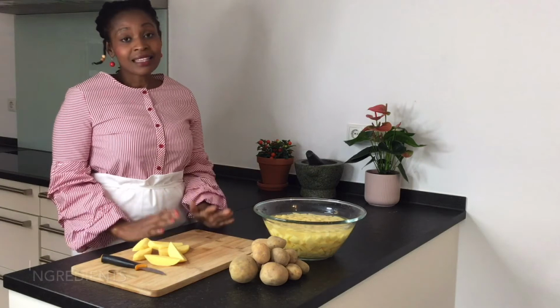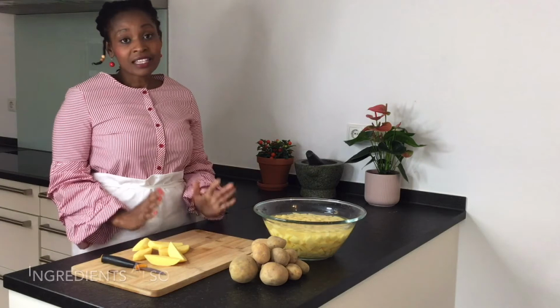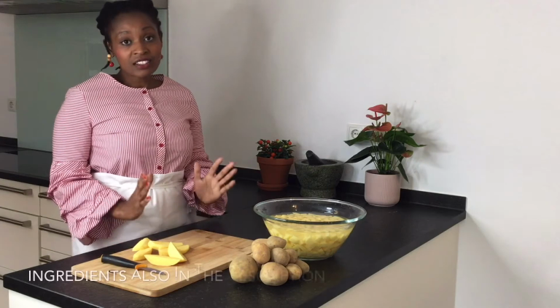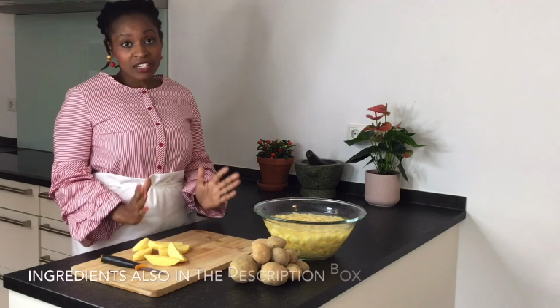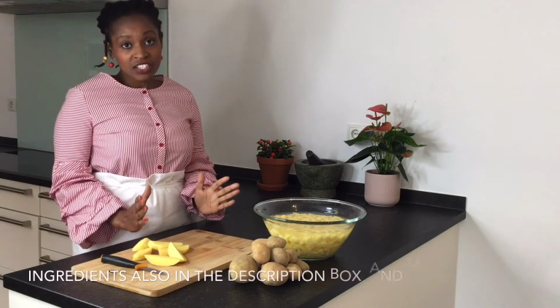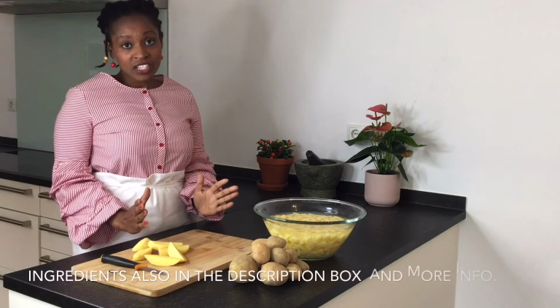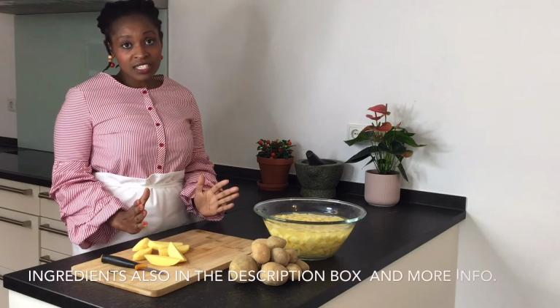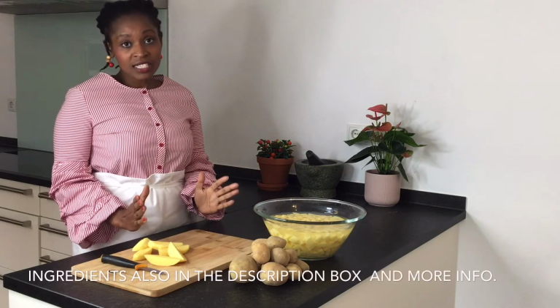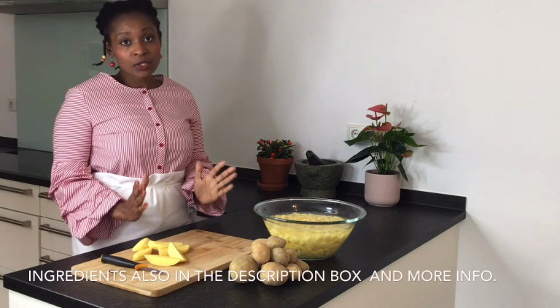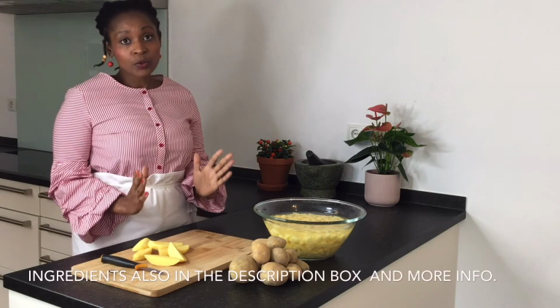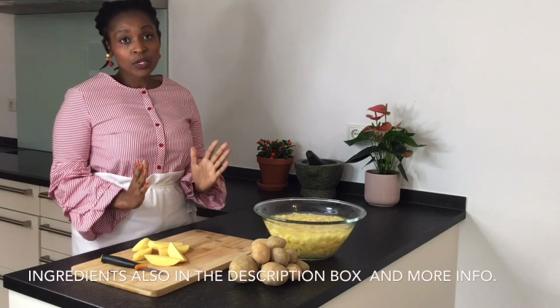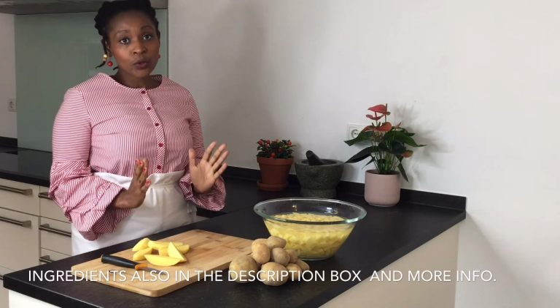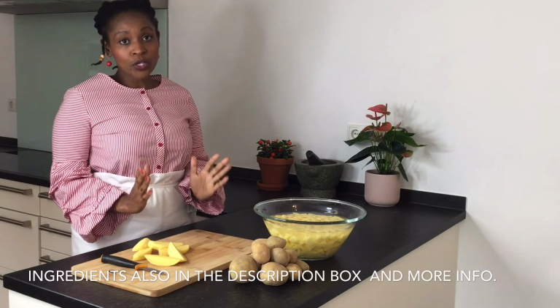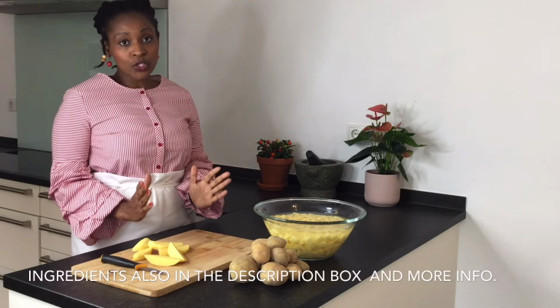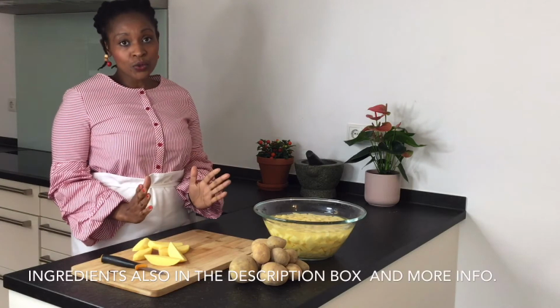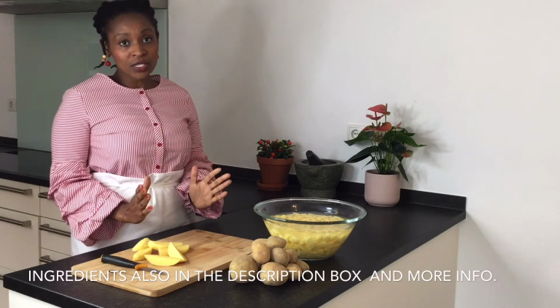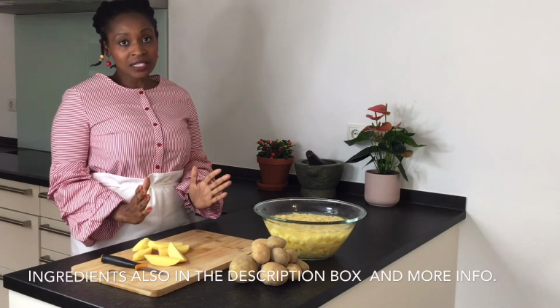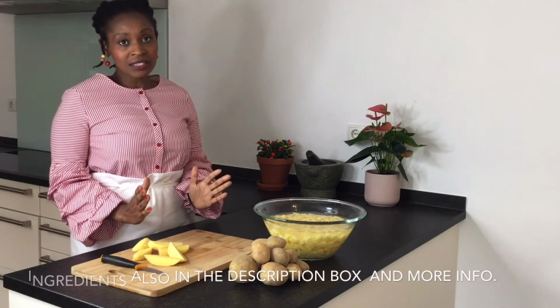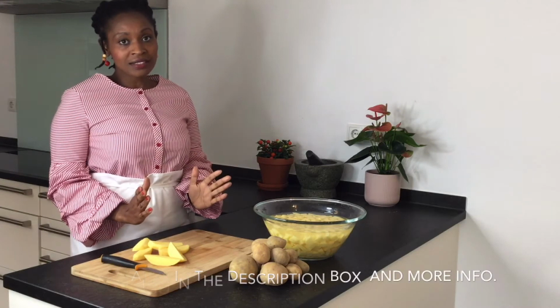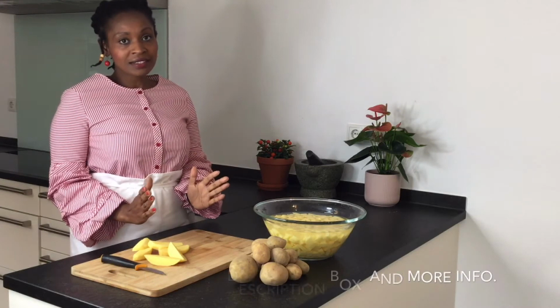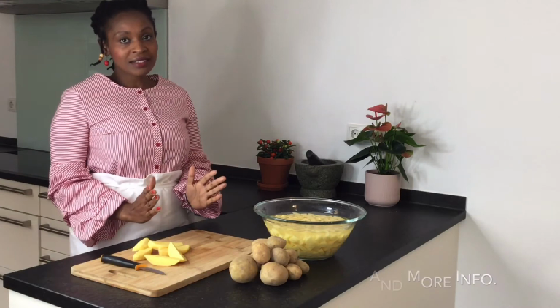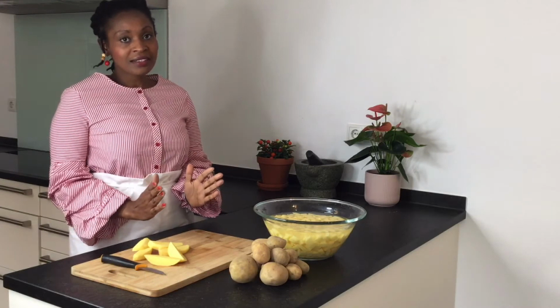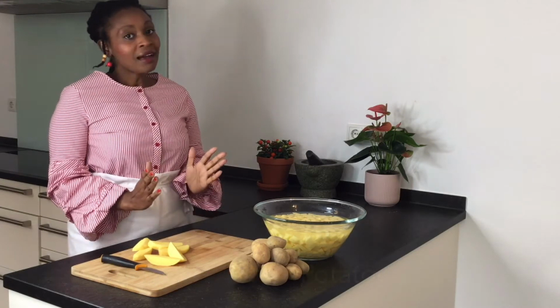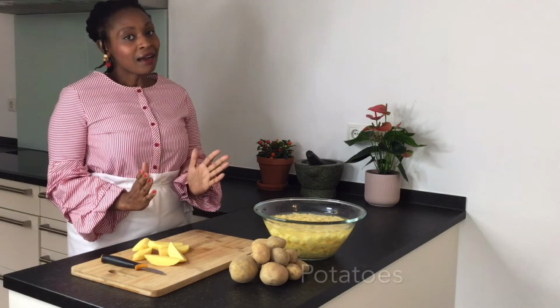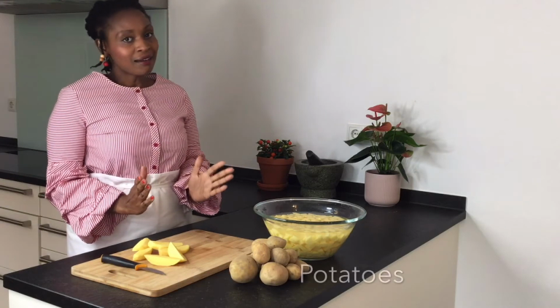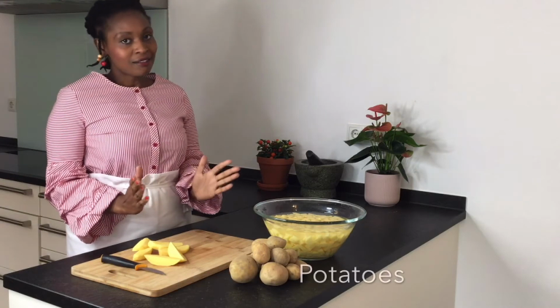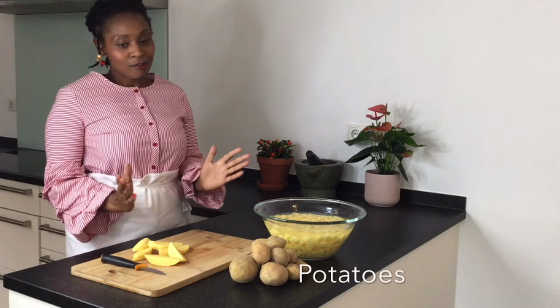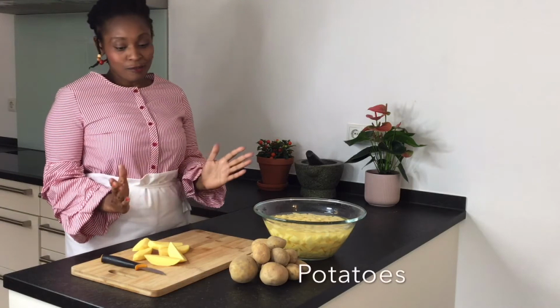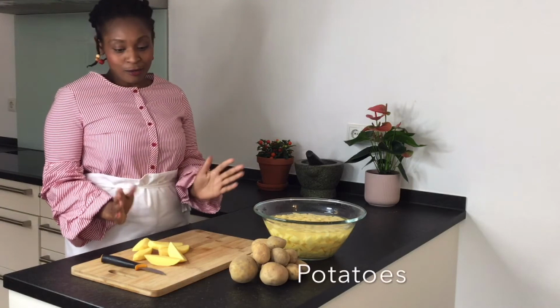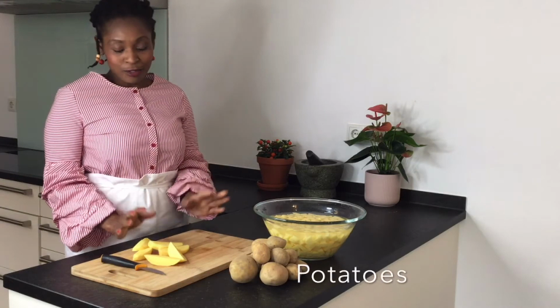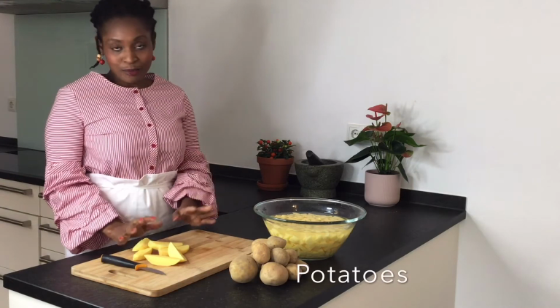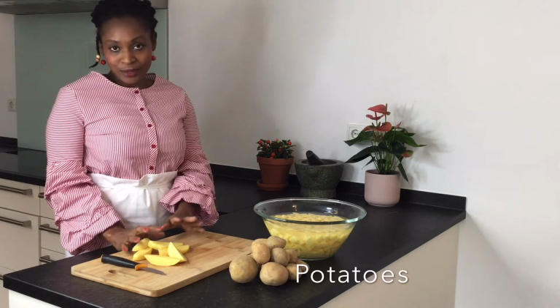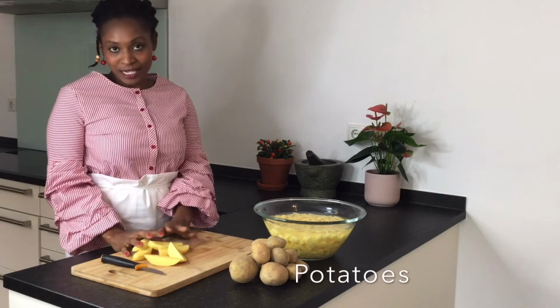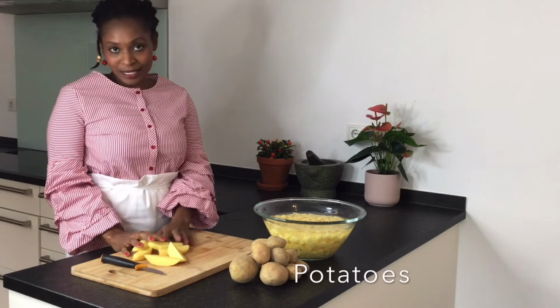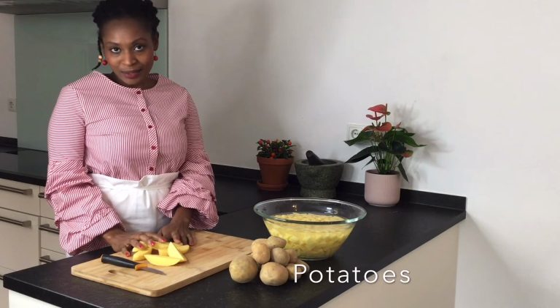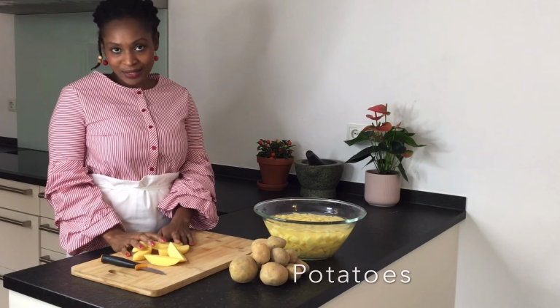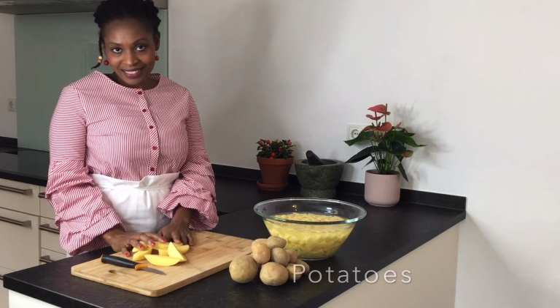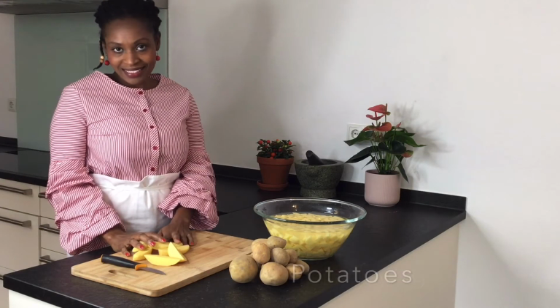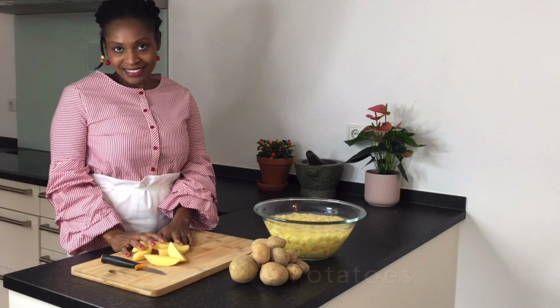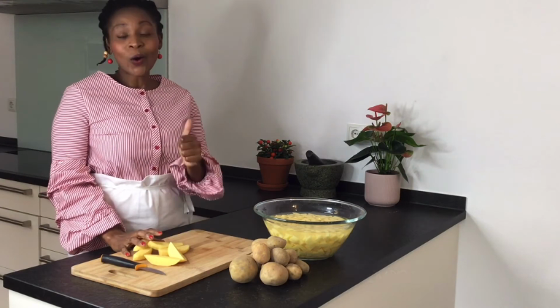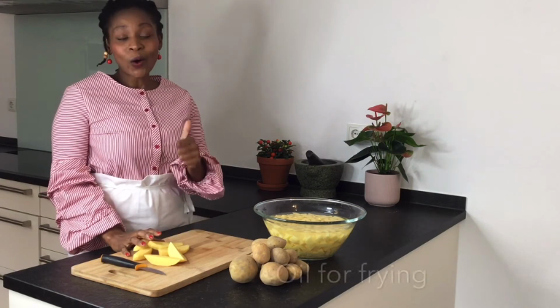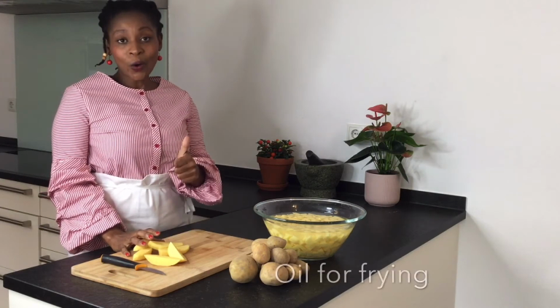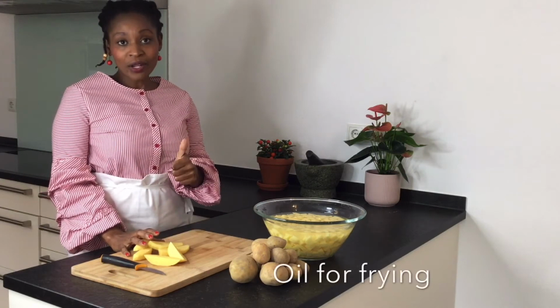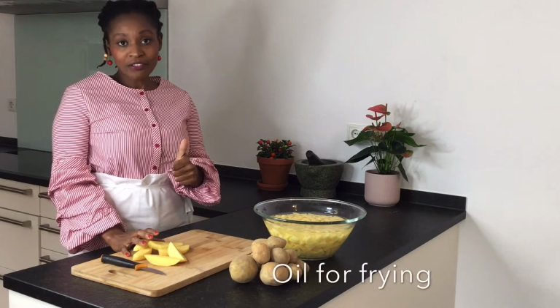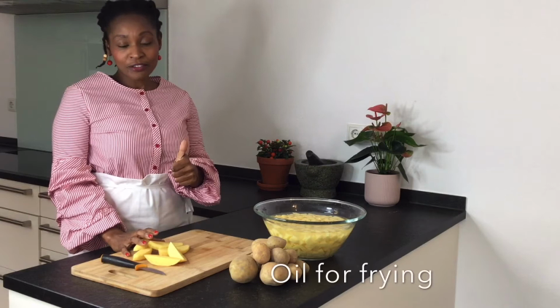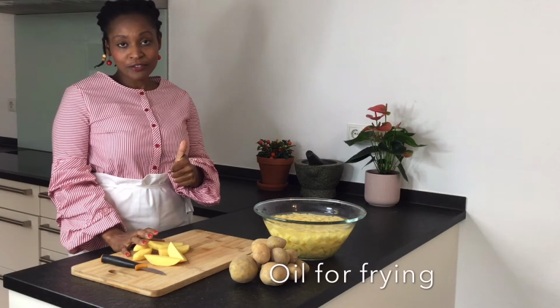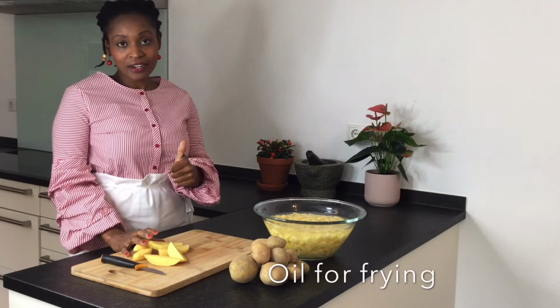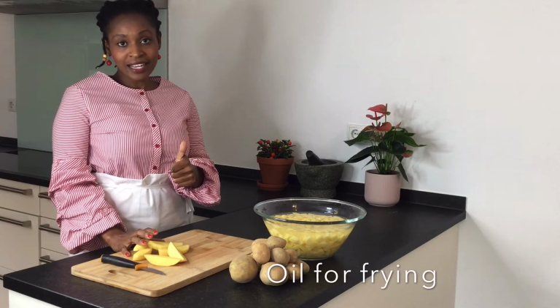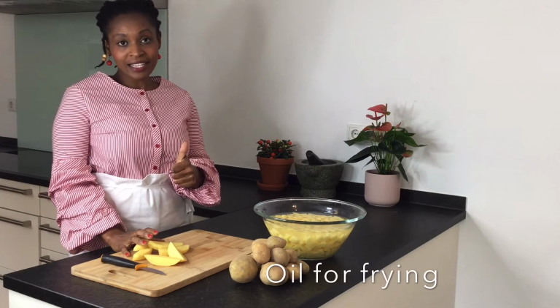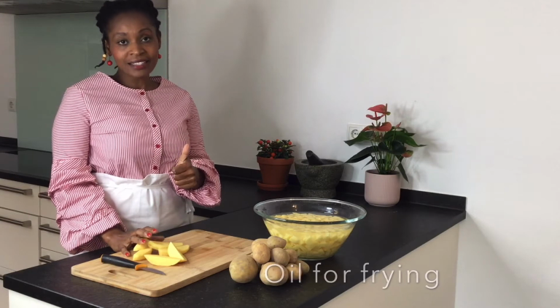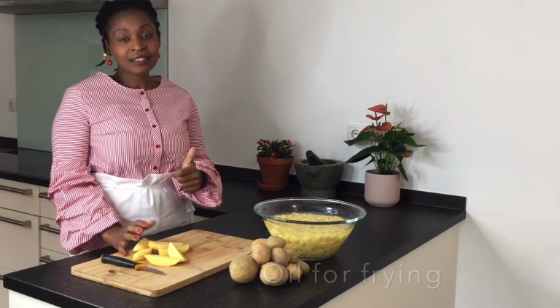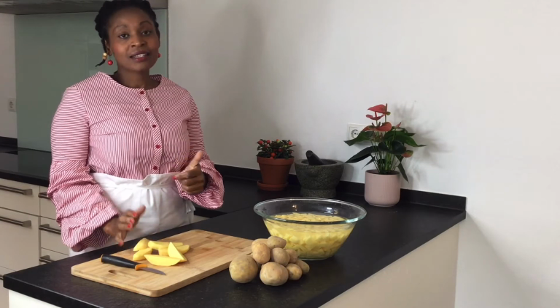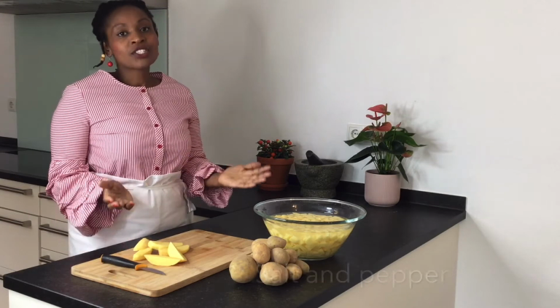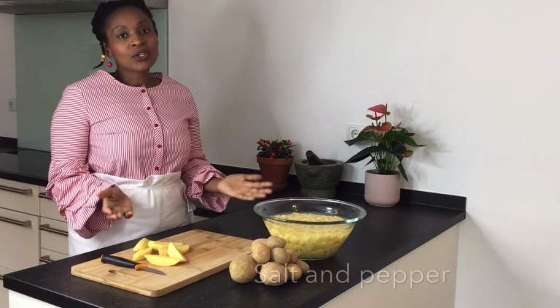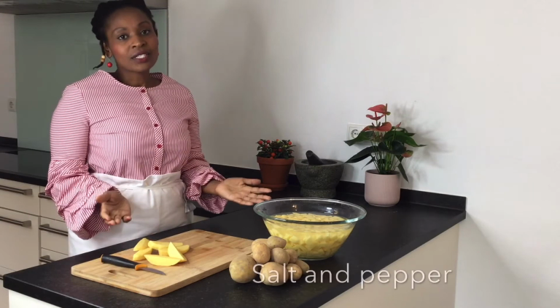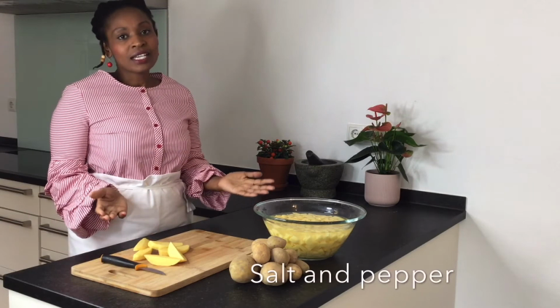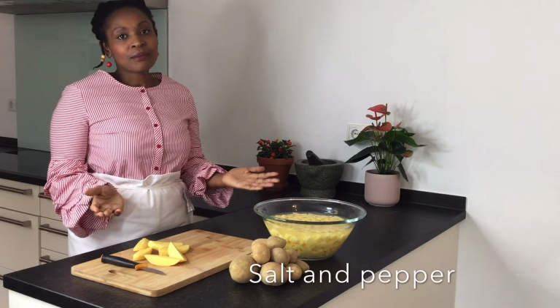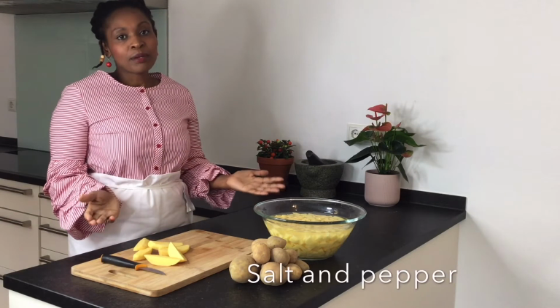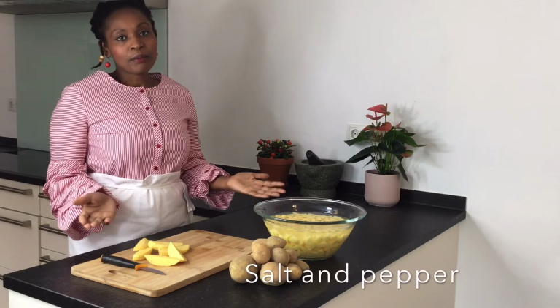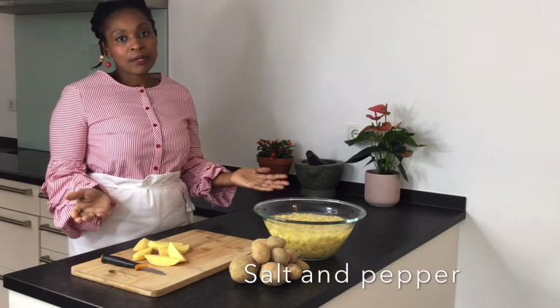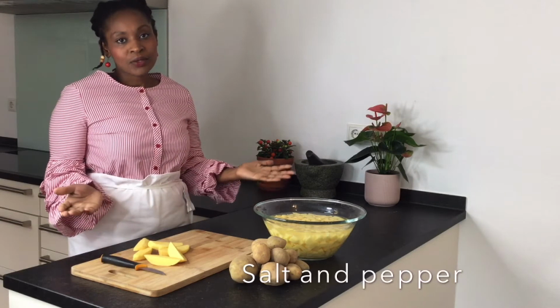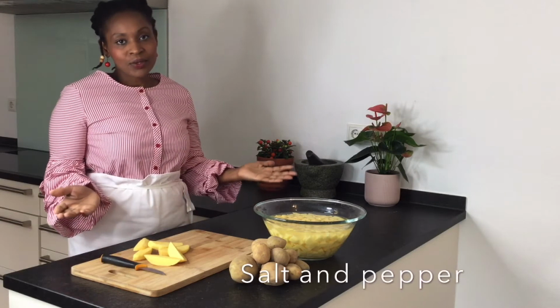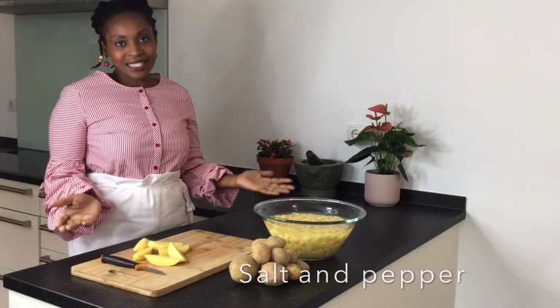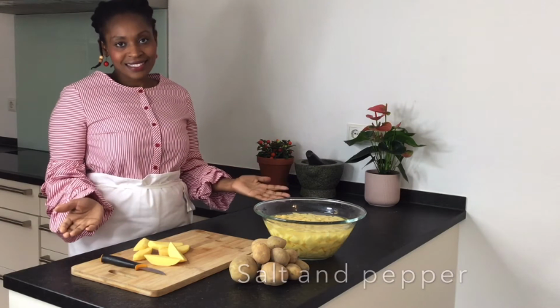The ingredients that we are going to need are of course potatoes, oil for frying, and salt and pepper to taste.